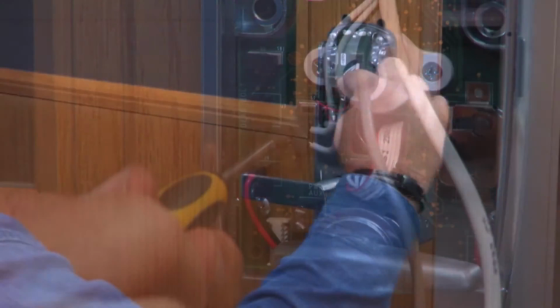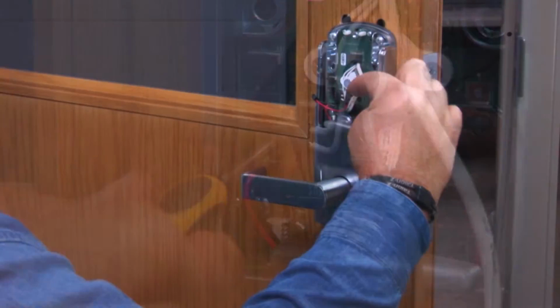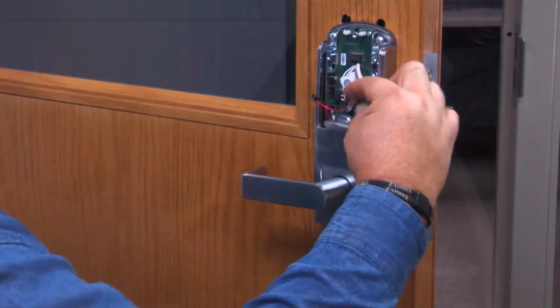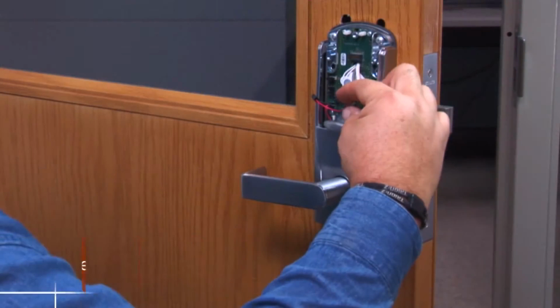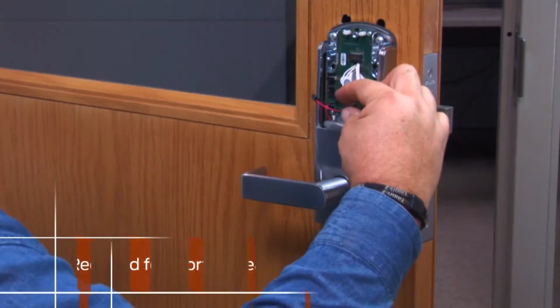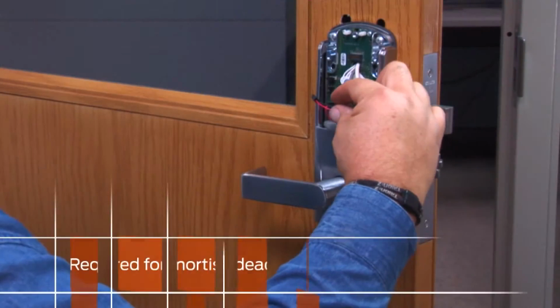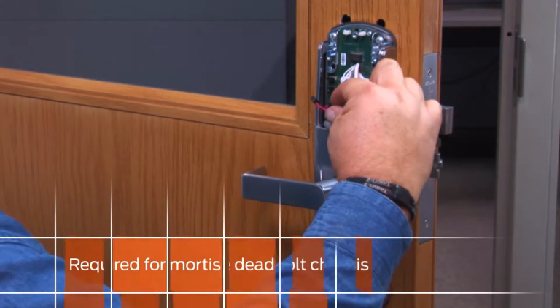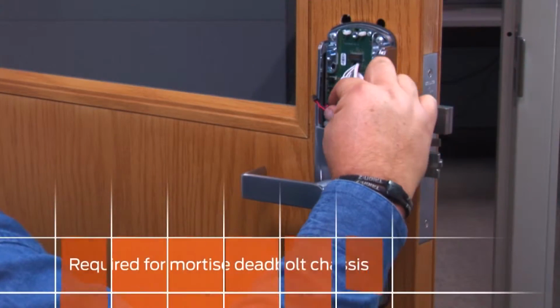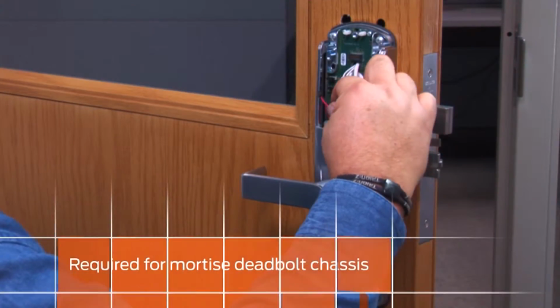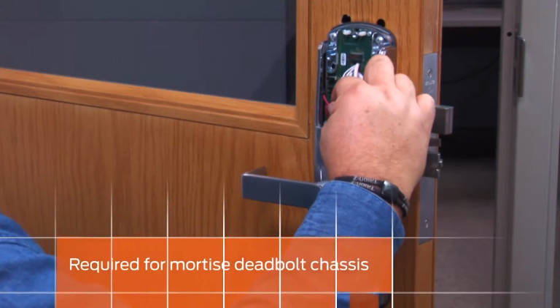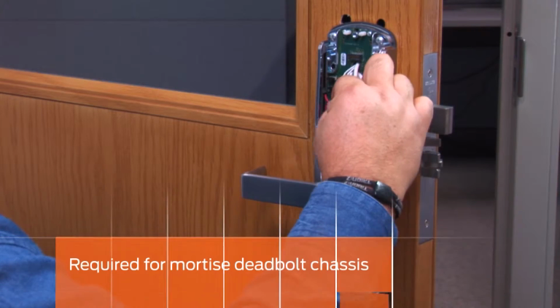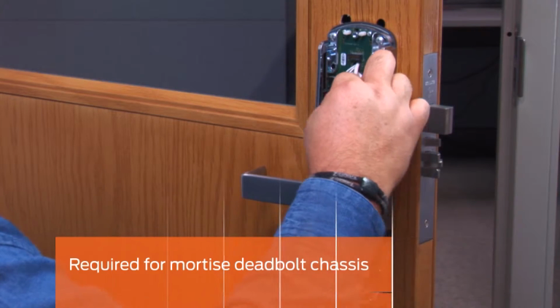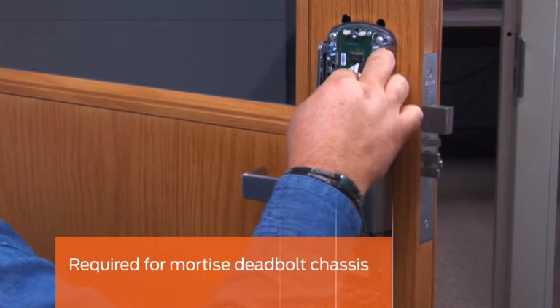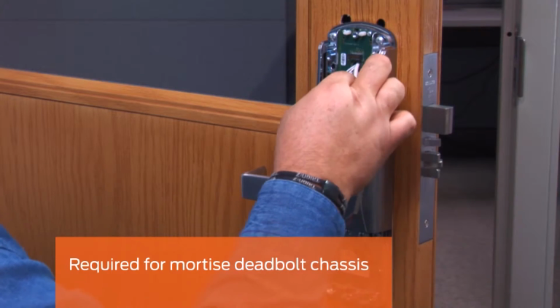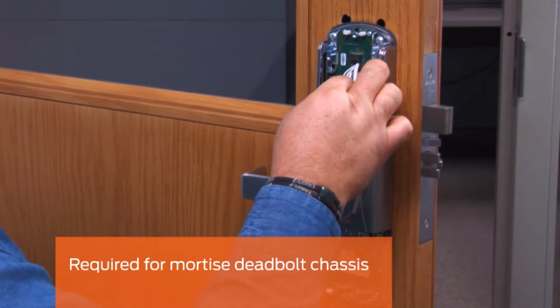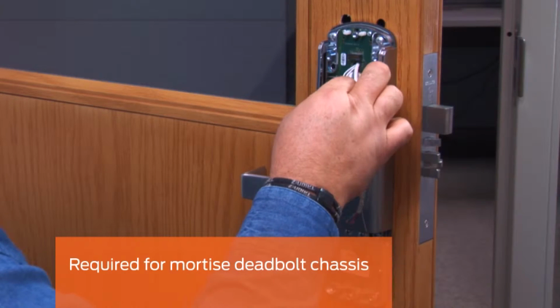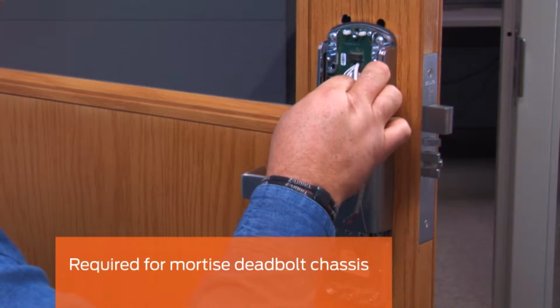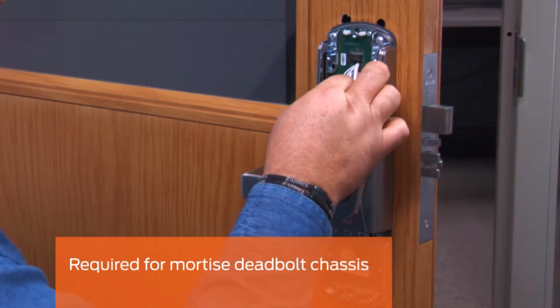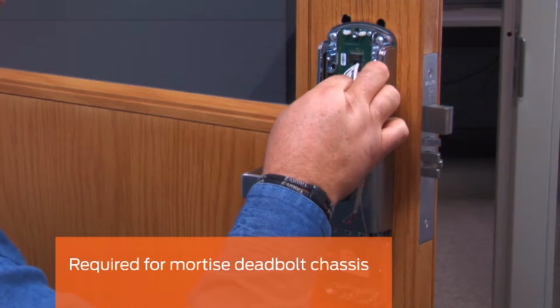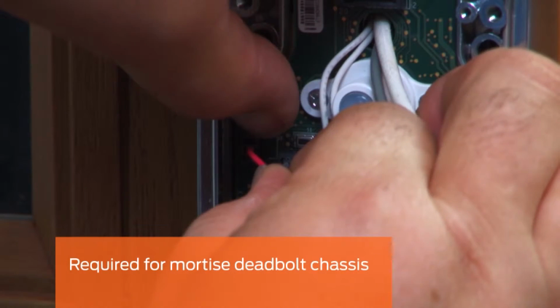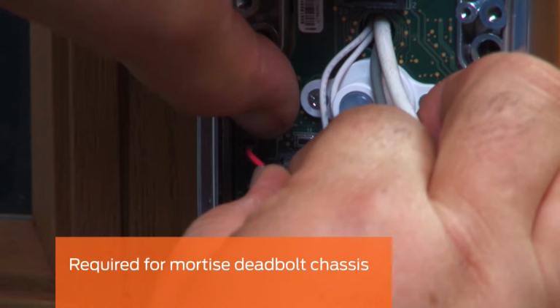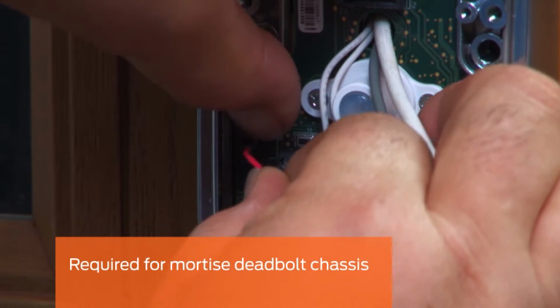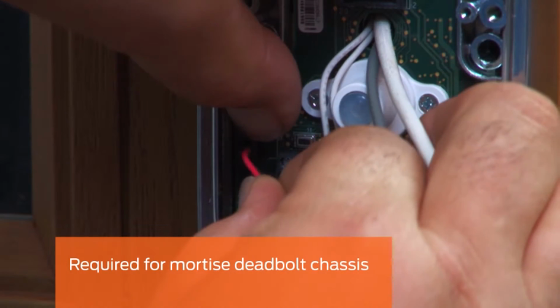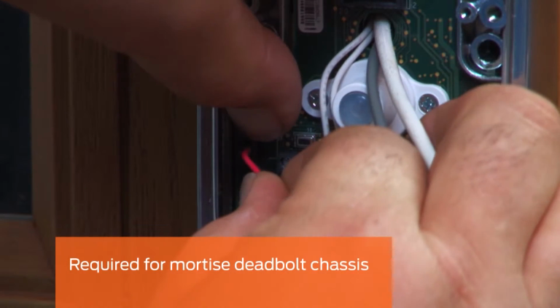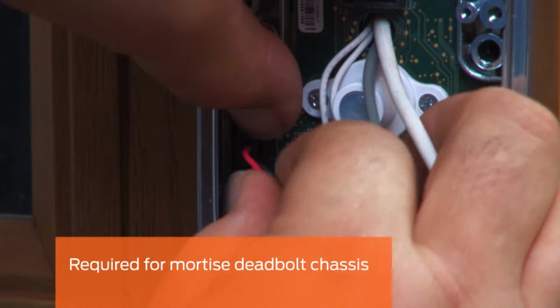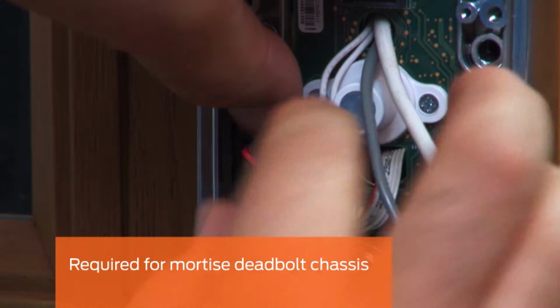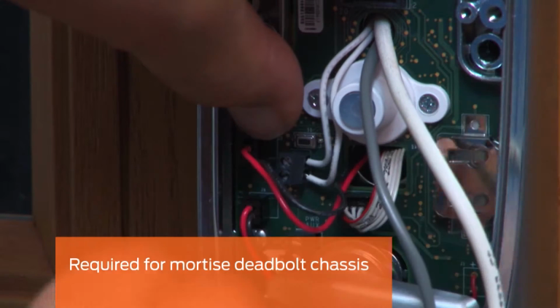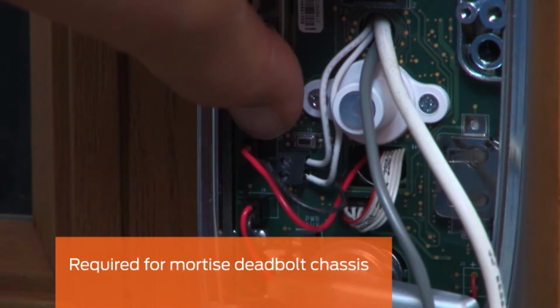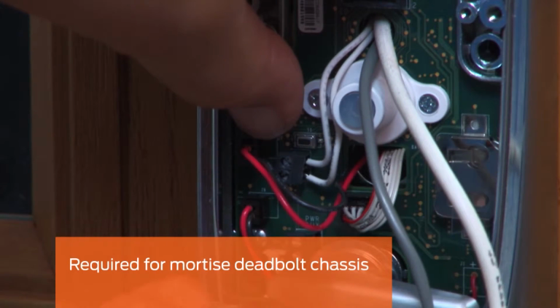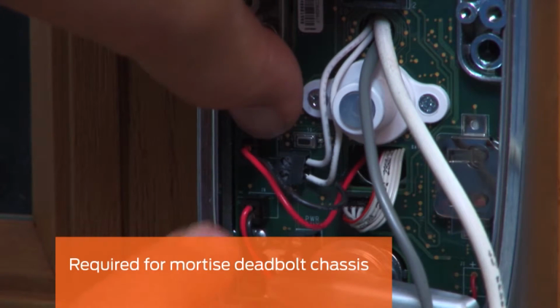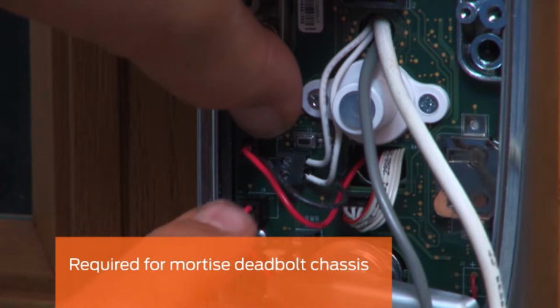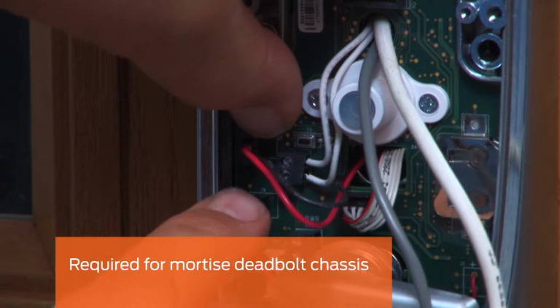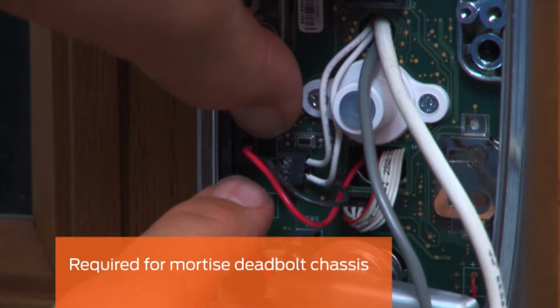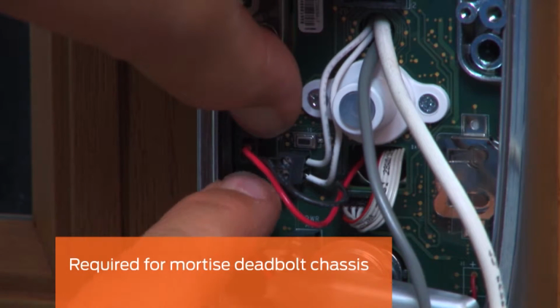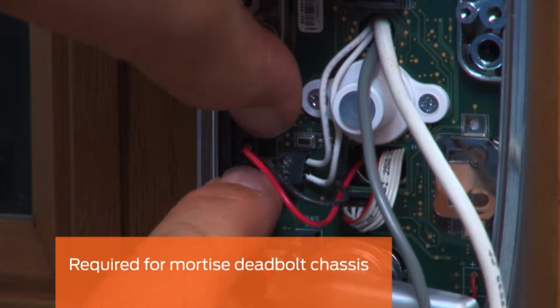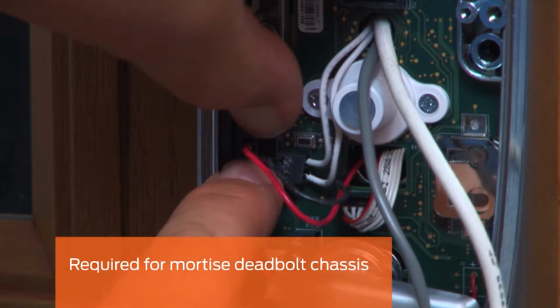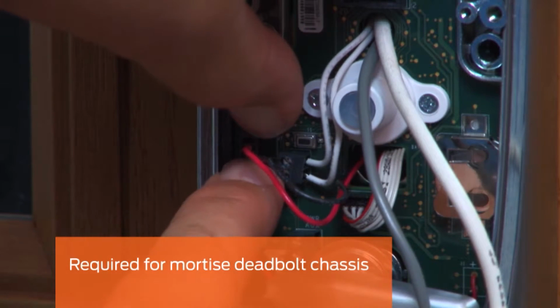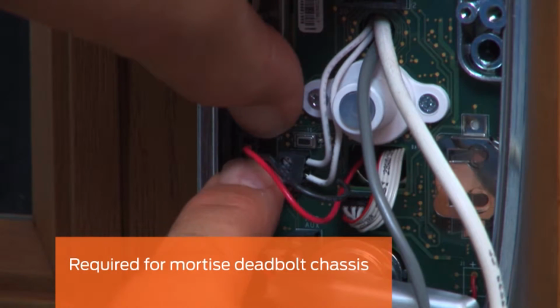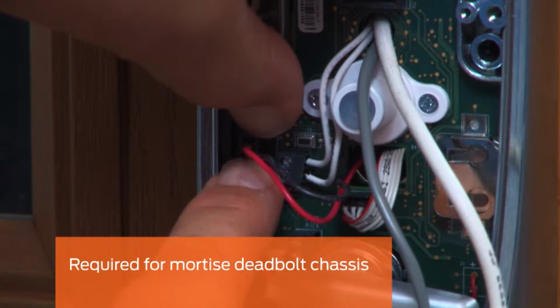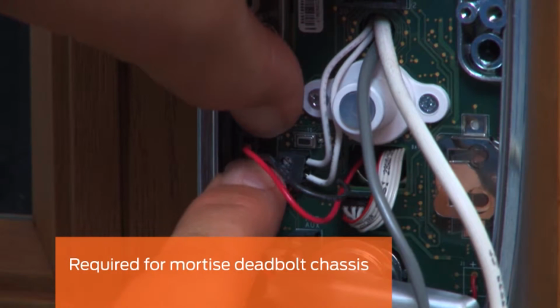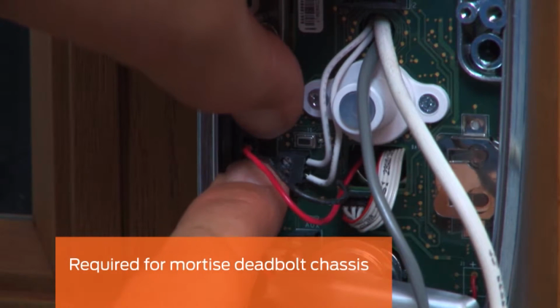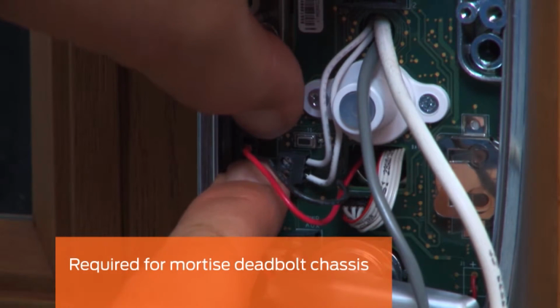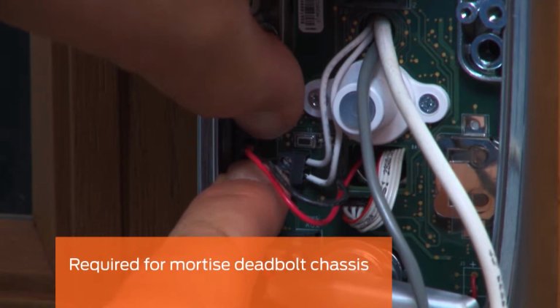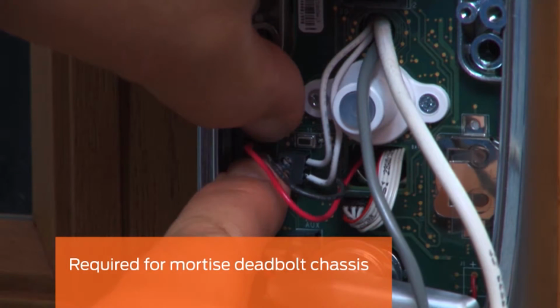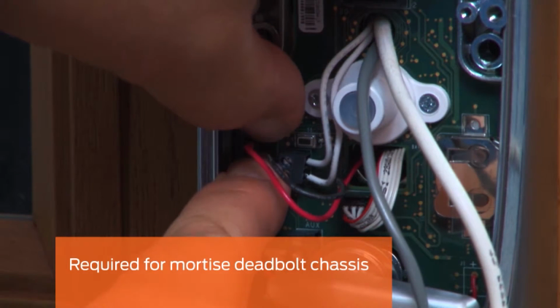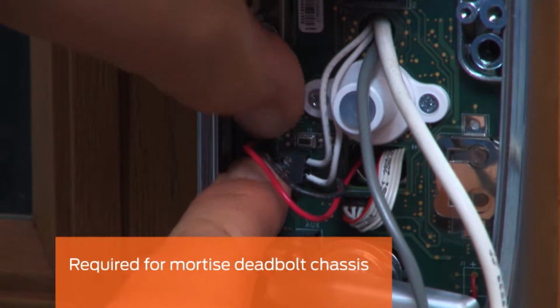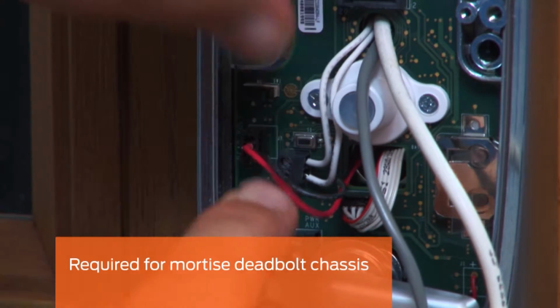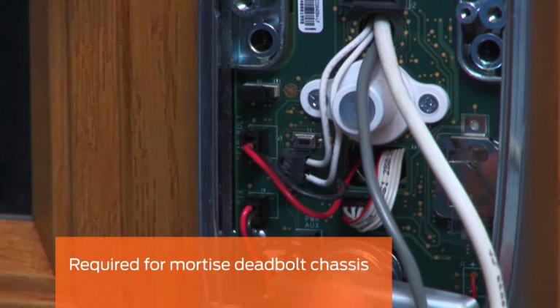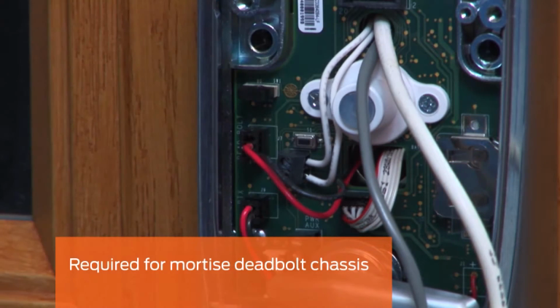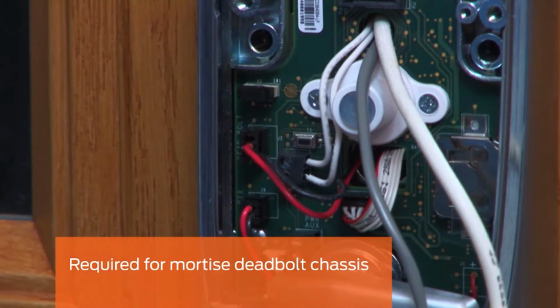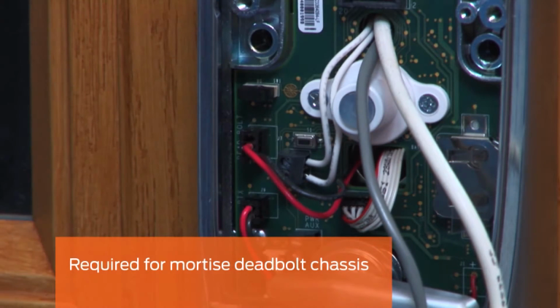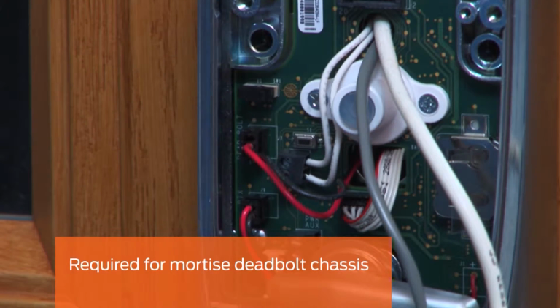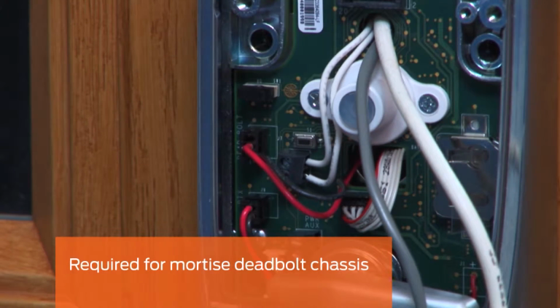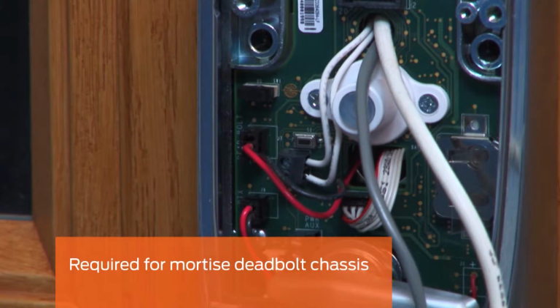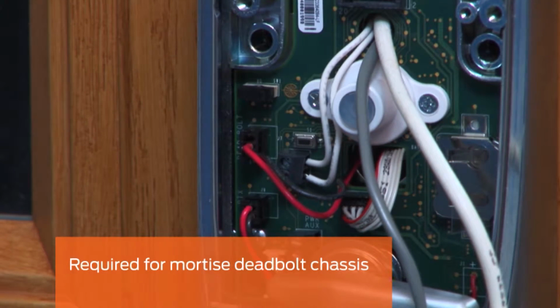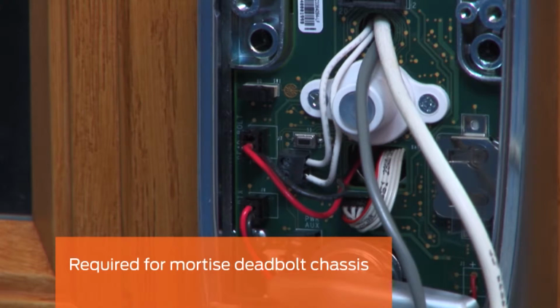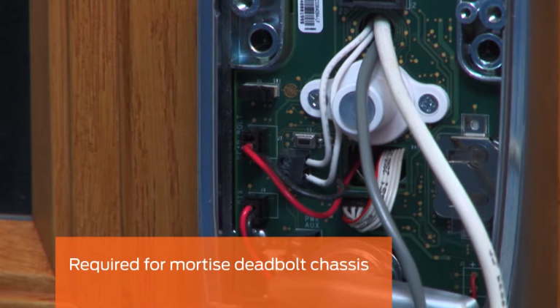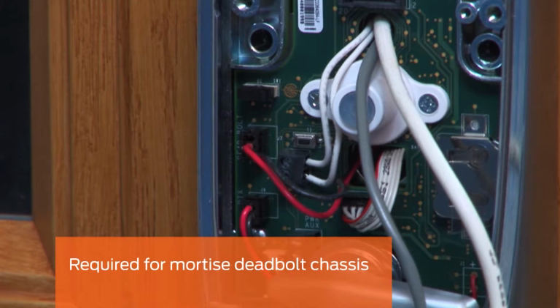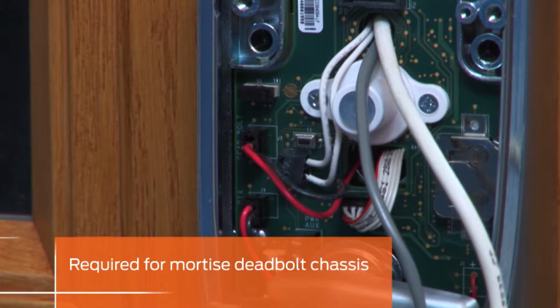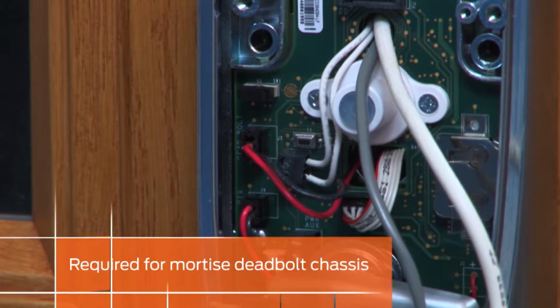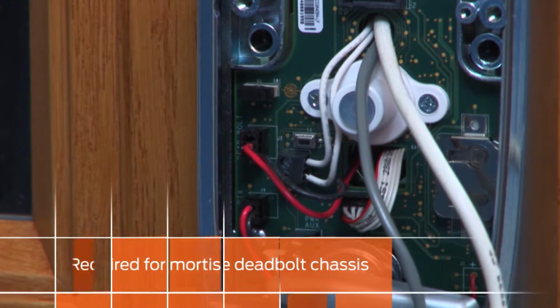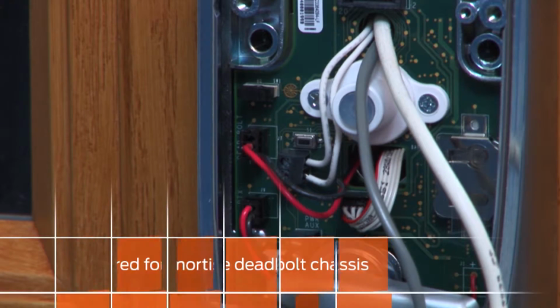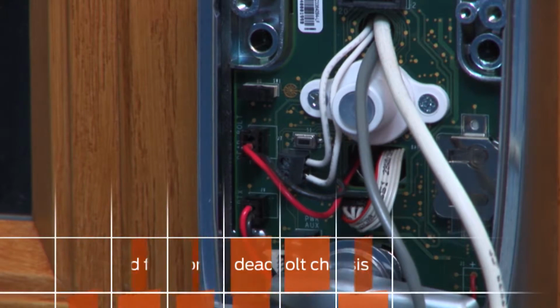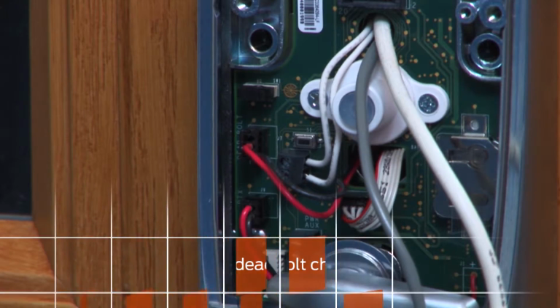If you have a mortise deadbolt chassis, plug the mortise deadbolt switch connector into the terminal to the left of the DPS terminal.